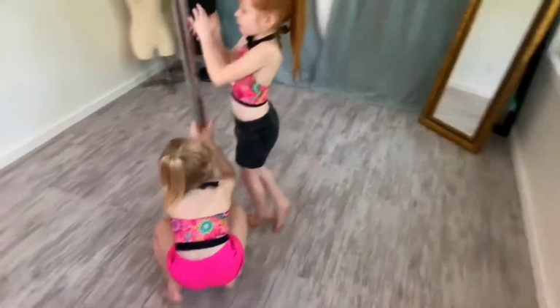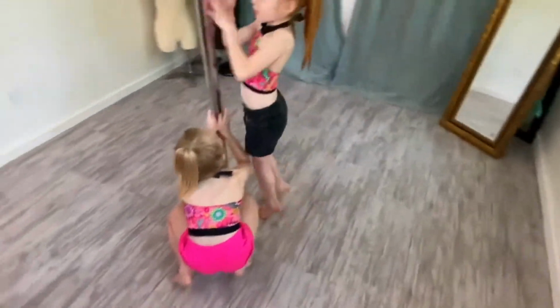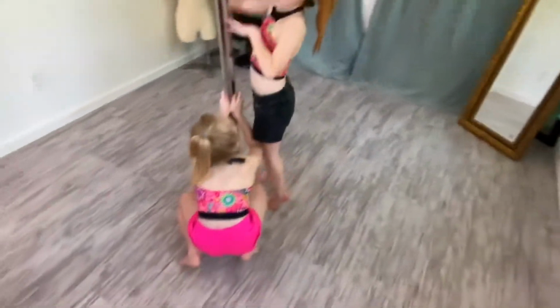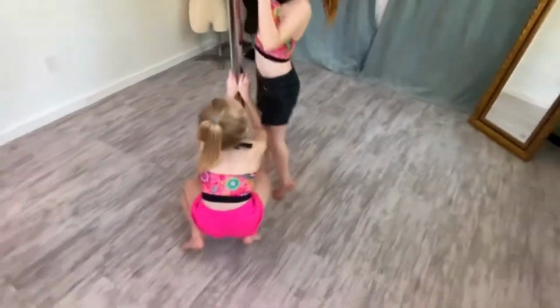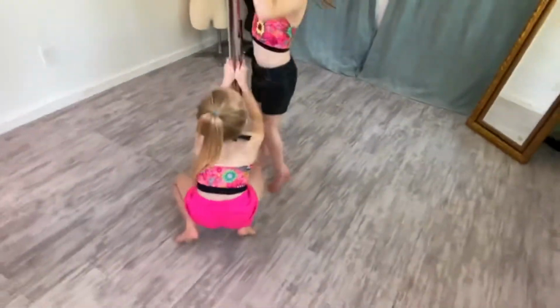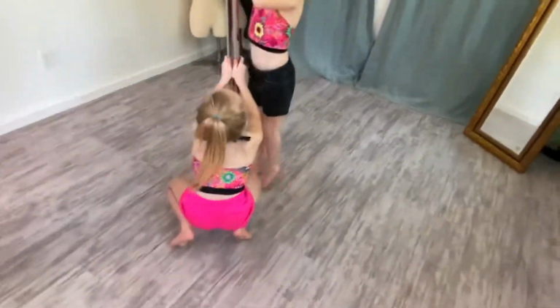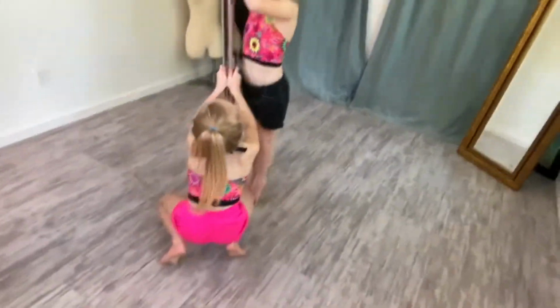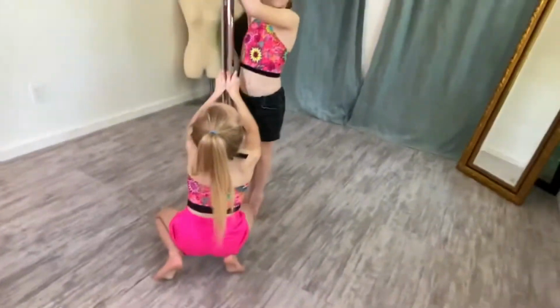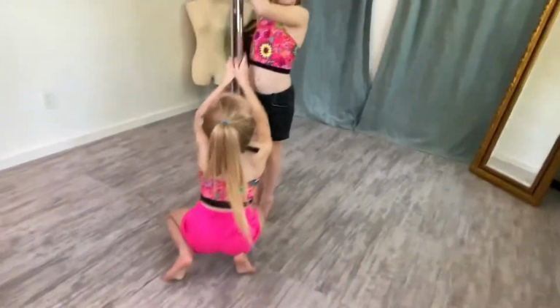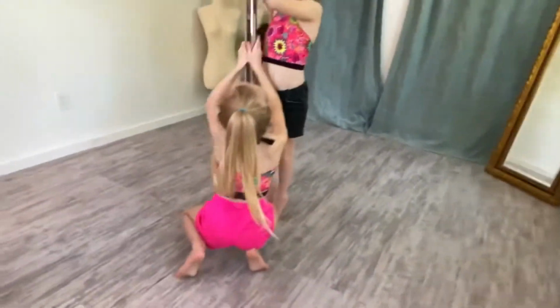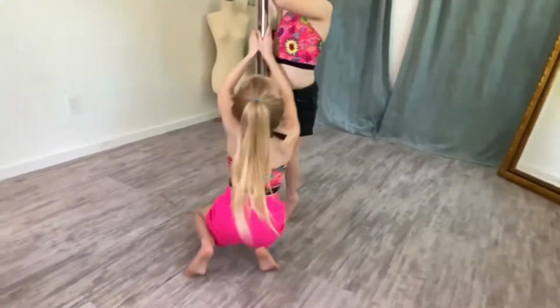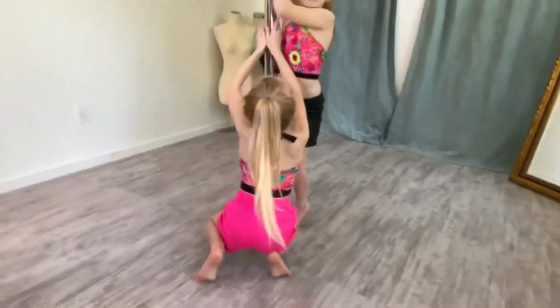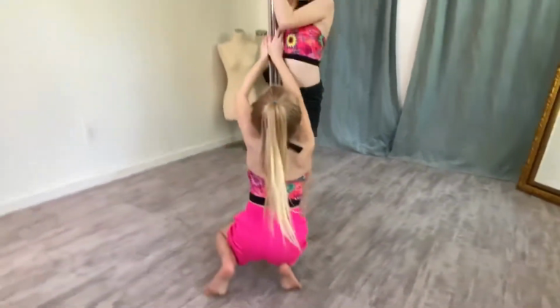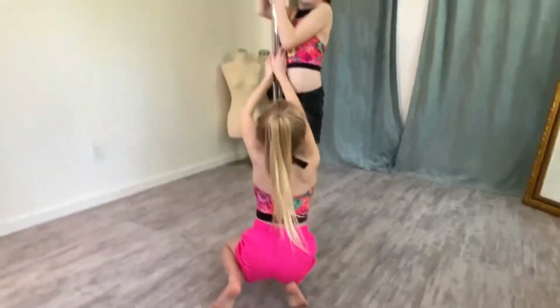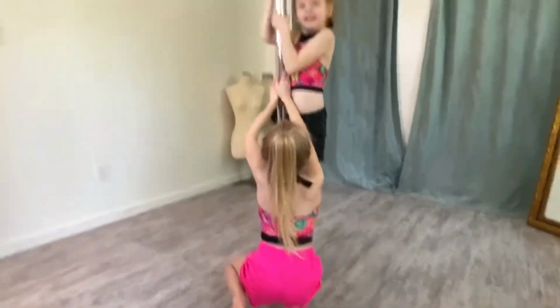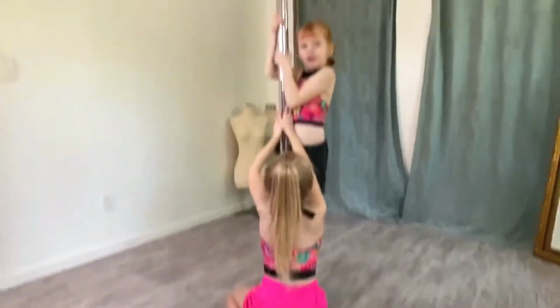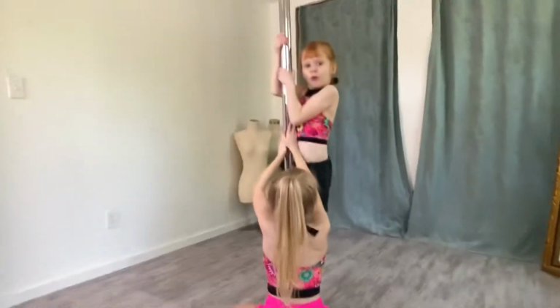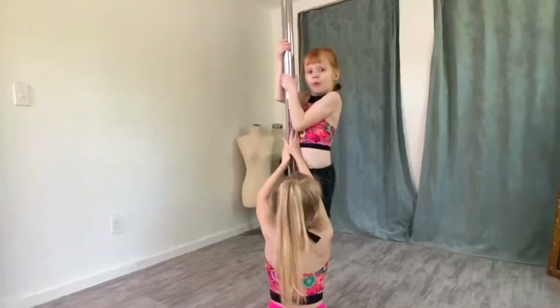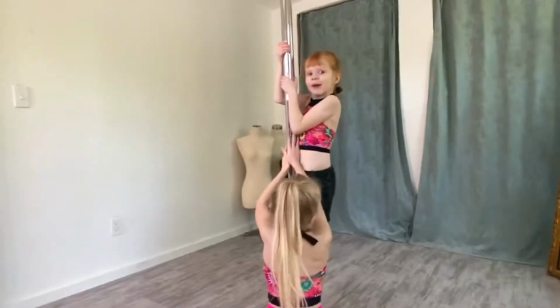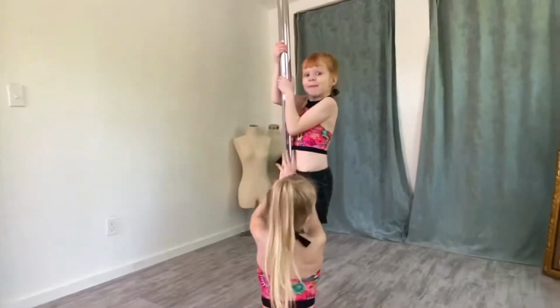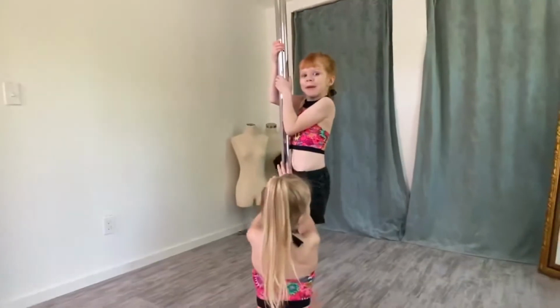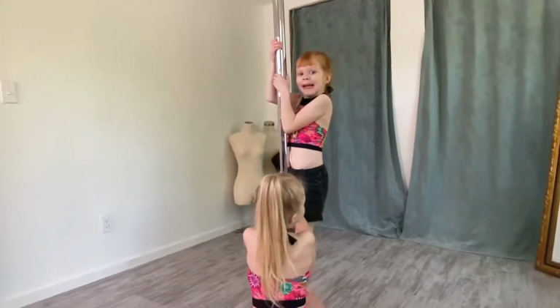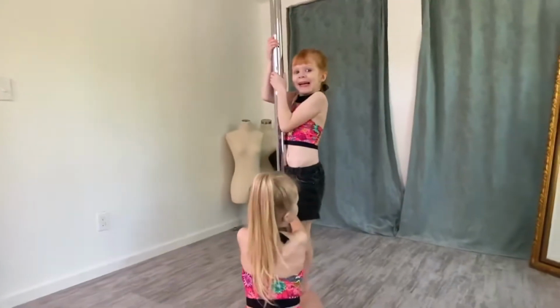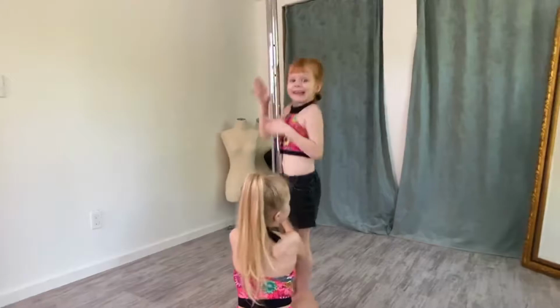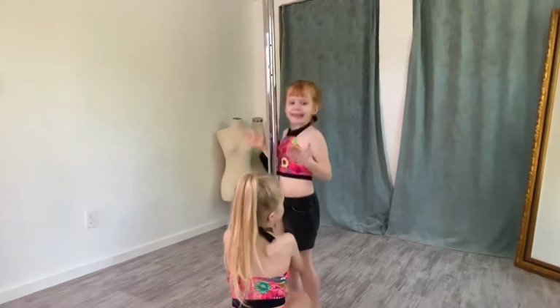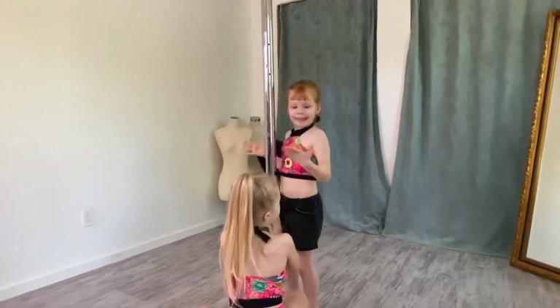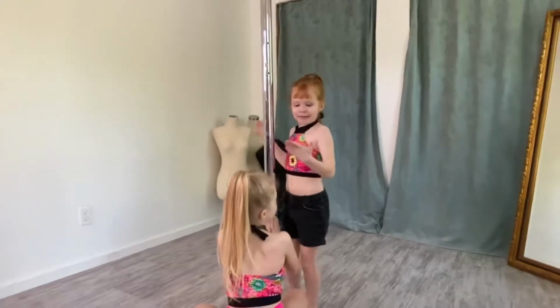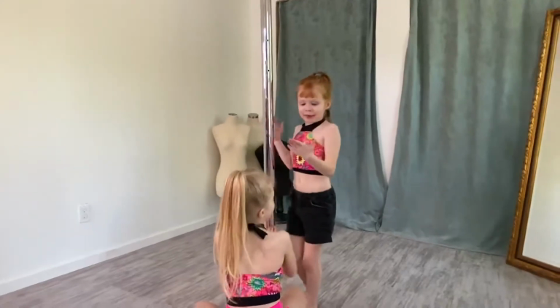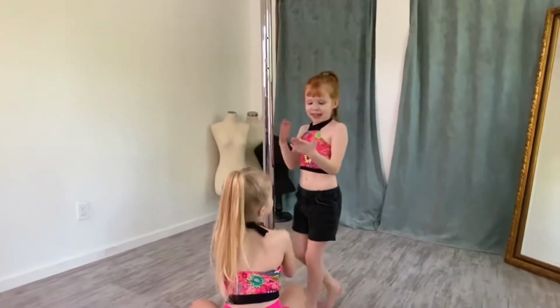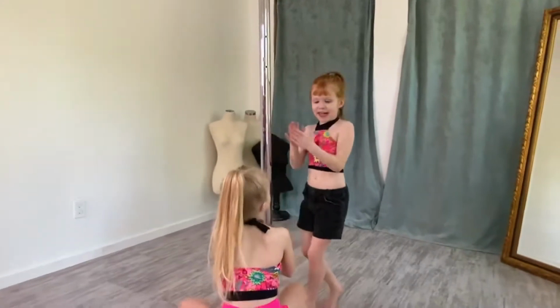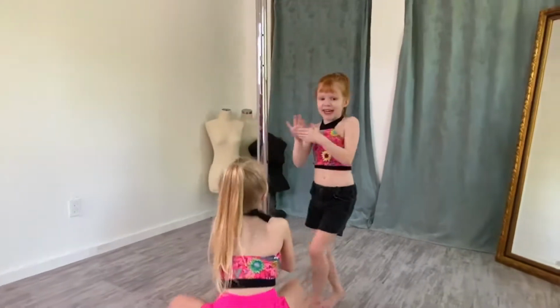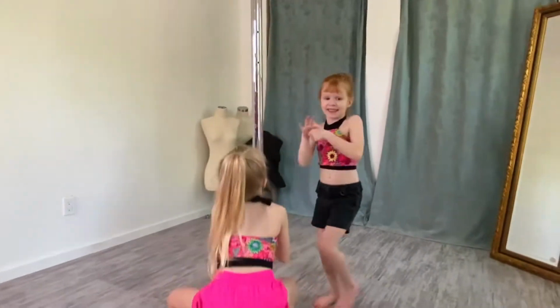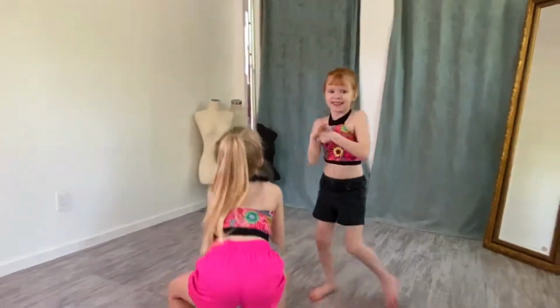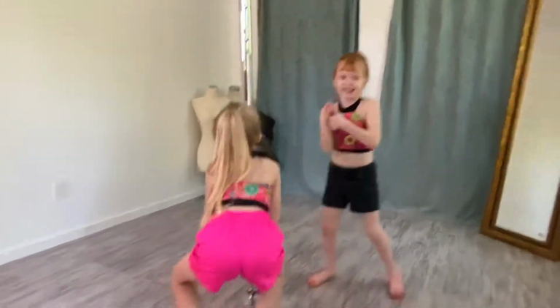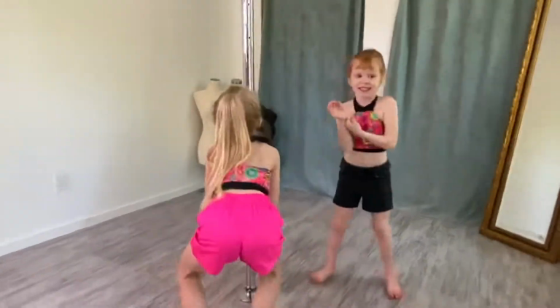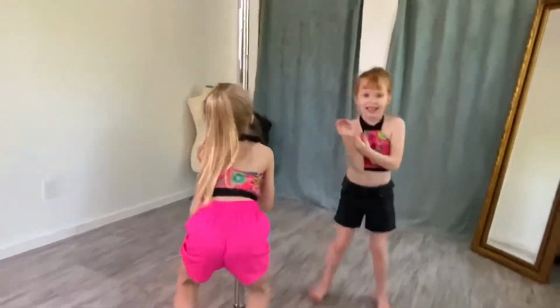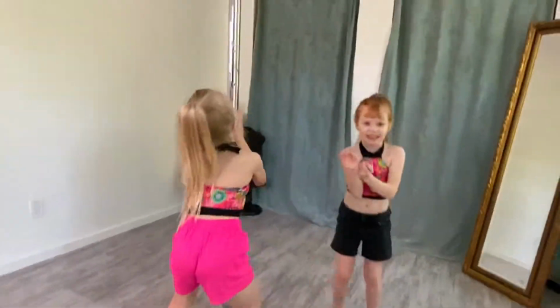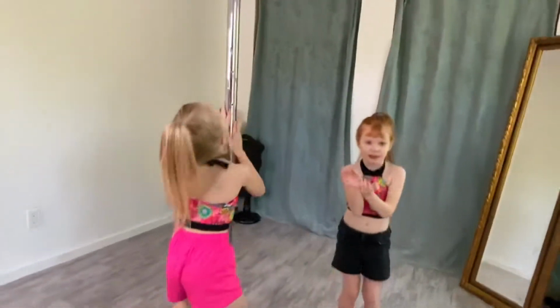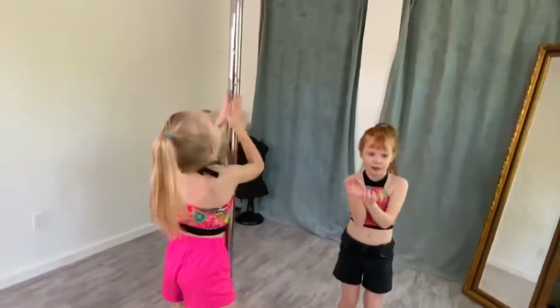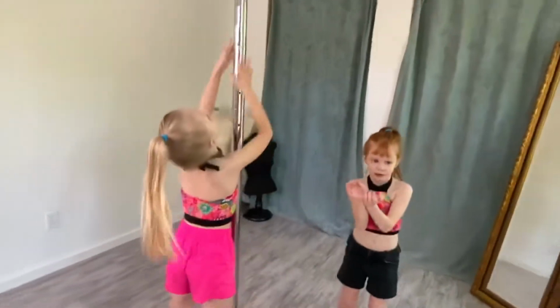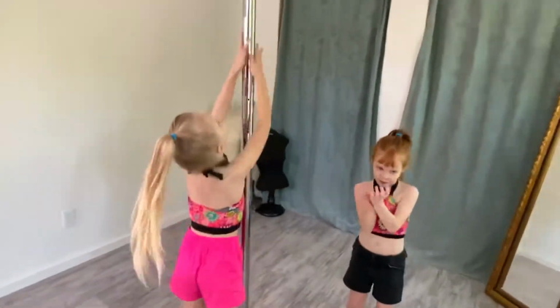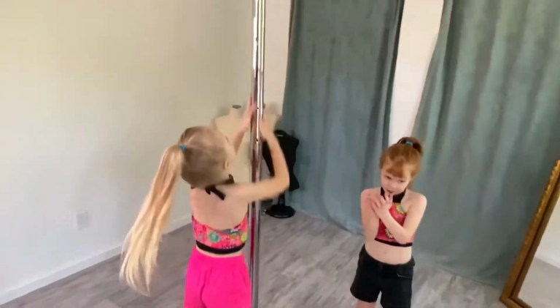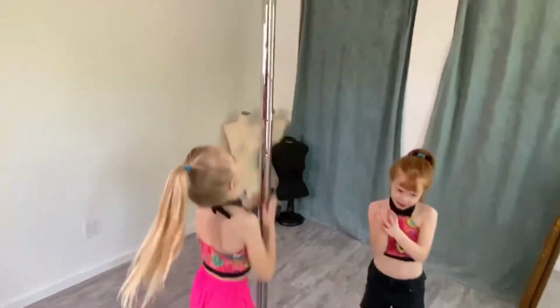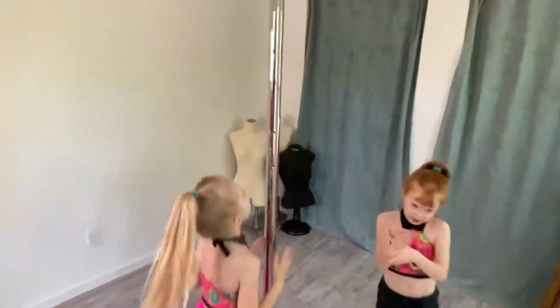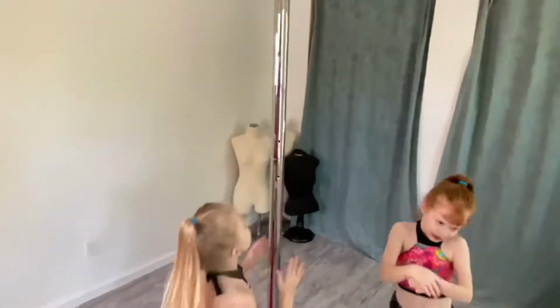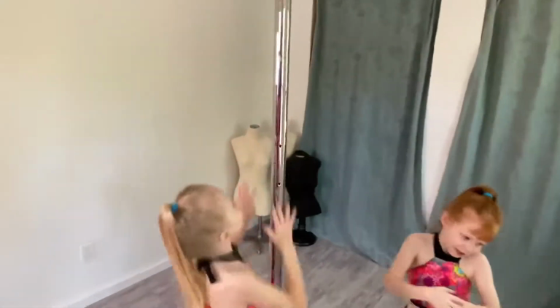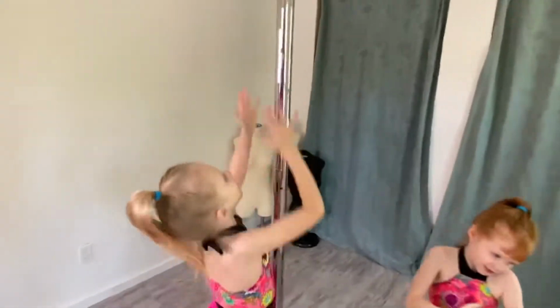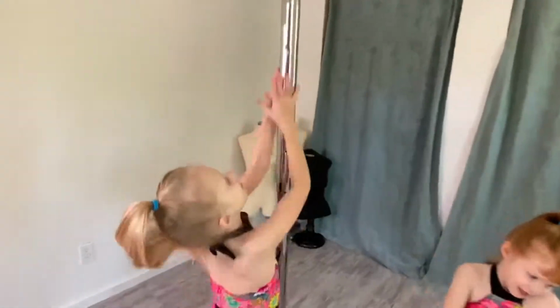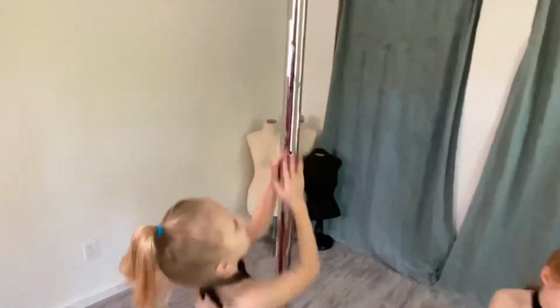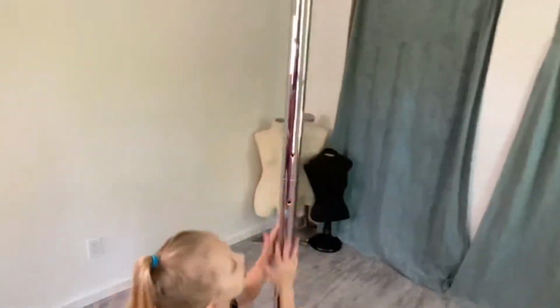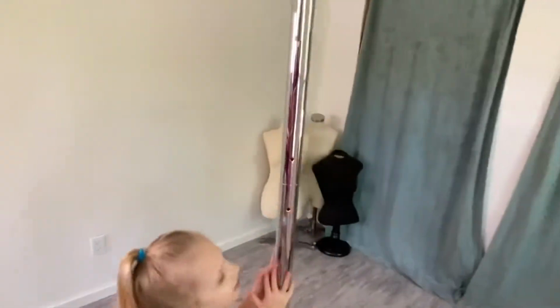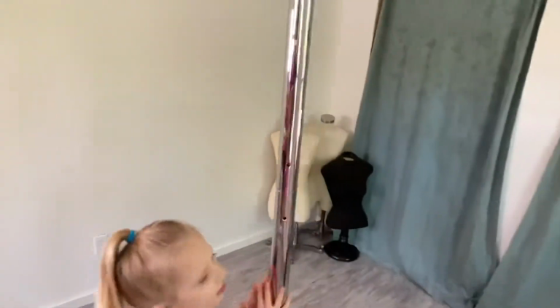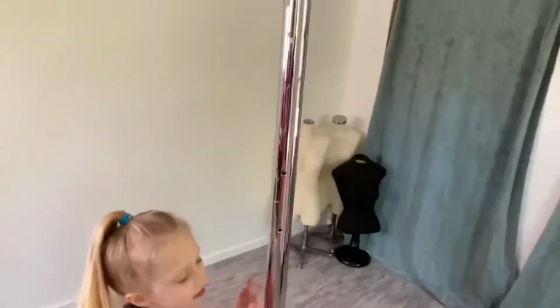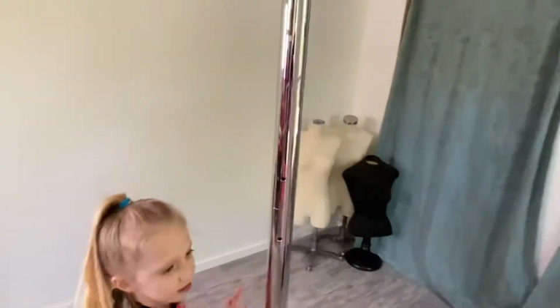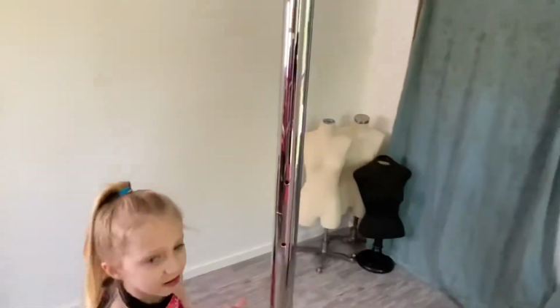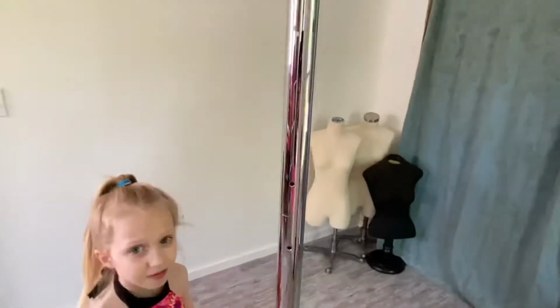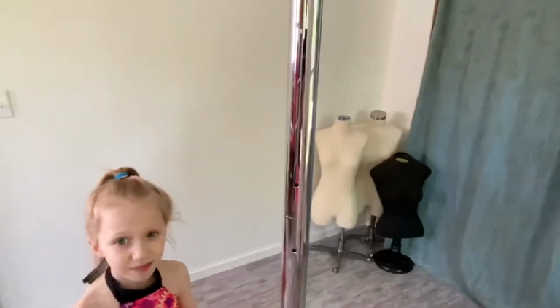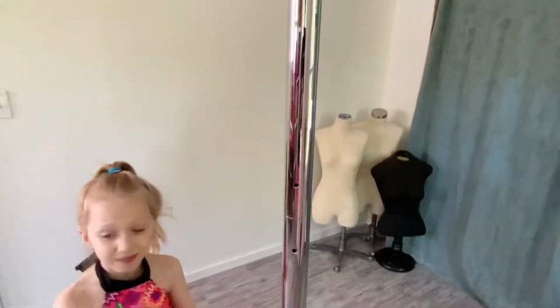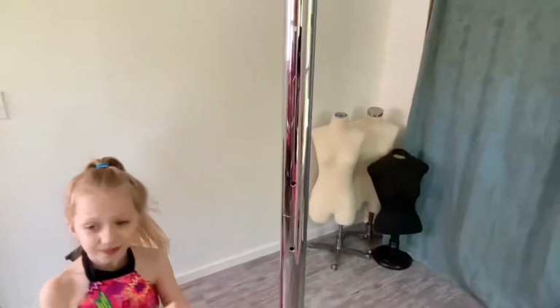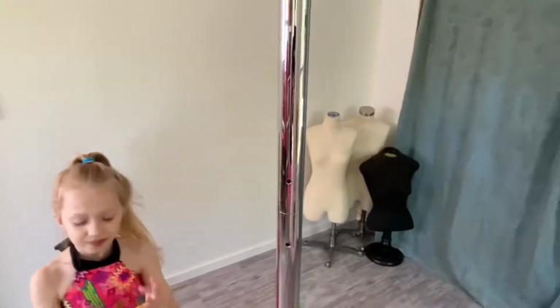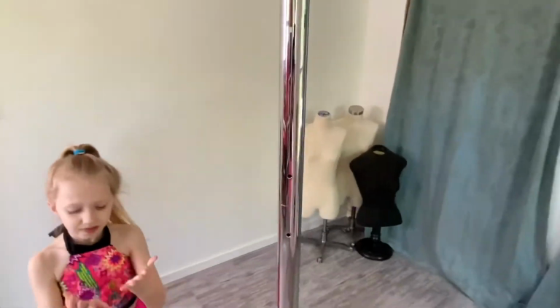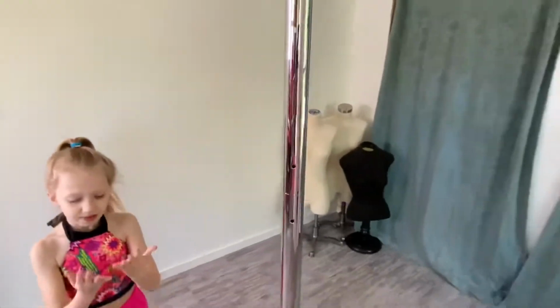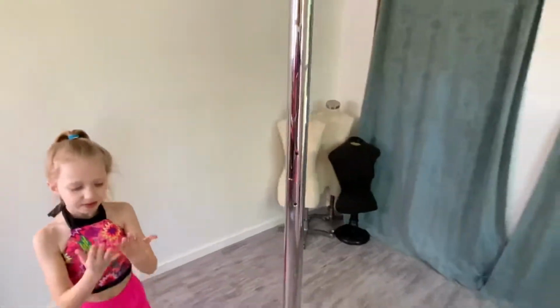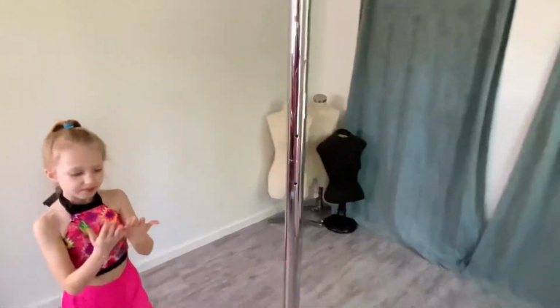Okay, I'll show you how it works. You show us. It's gripping all over the pole.